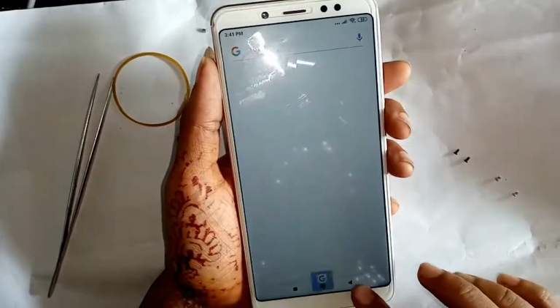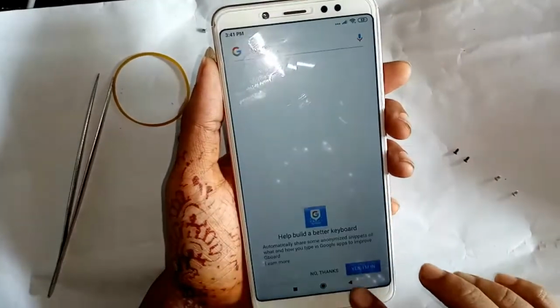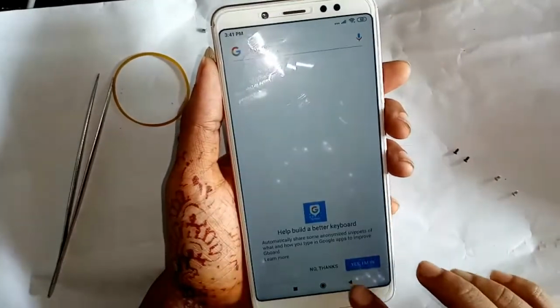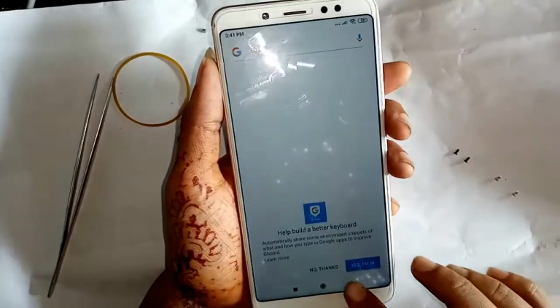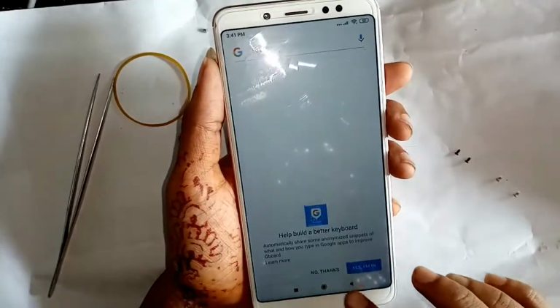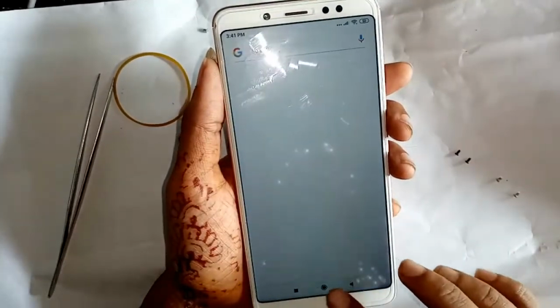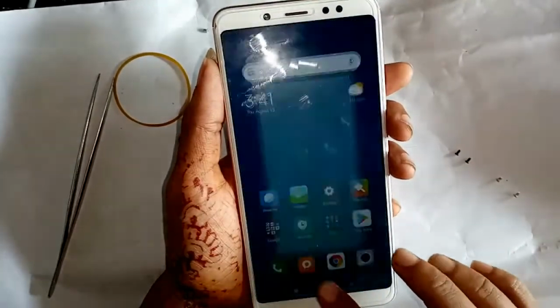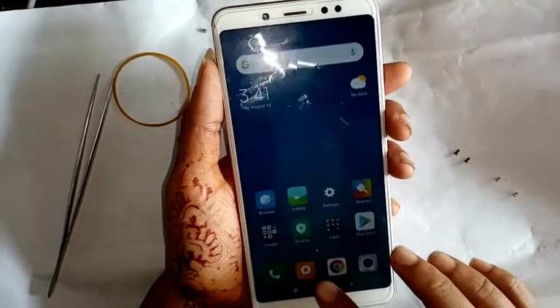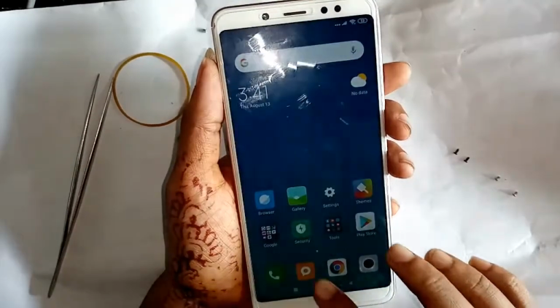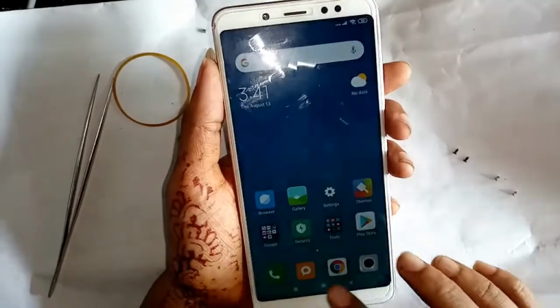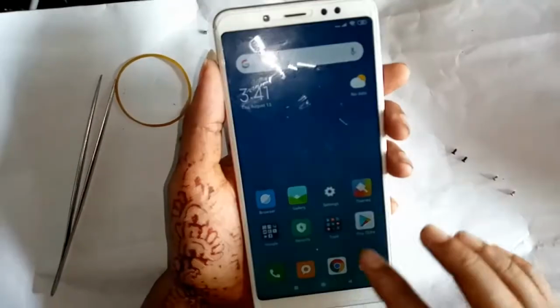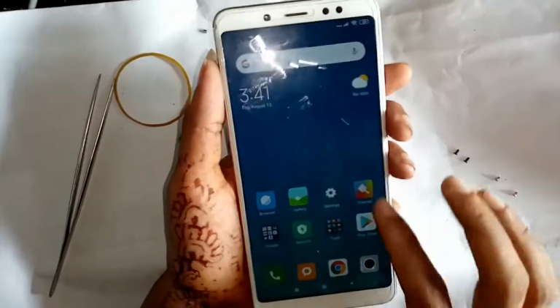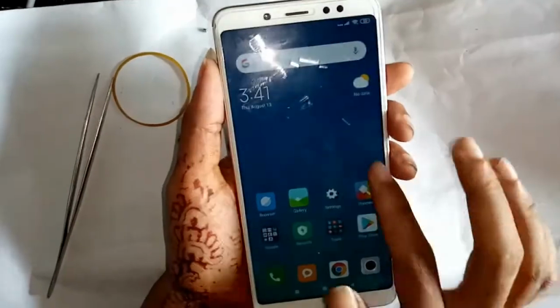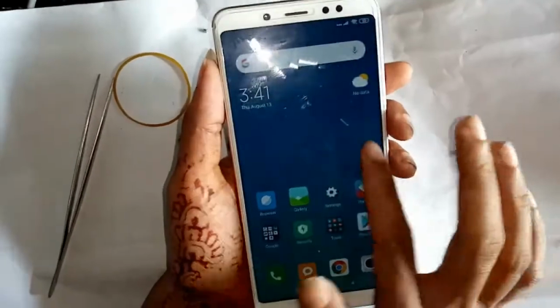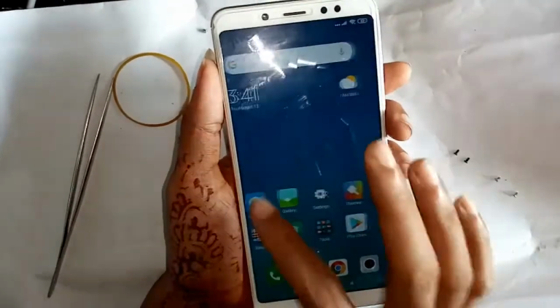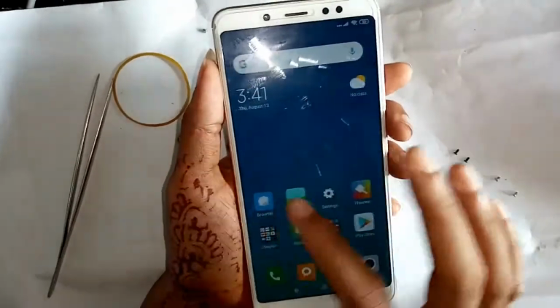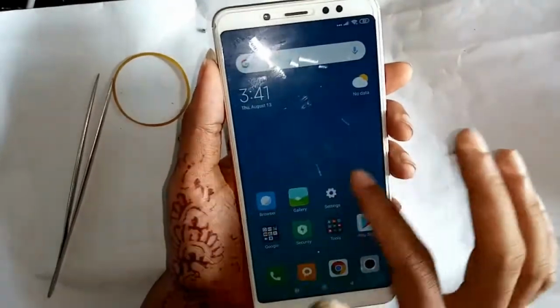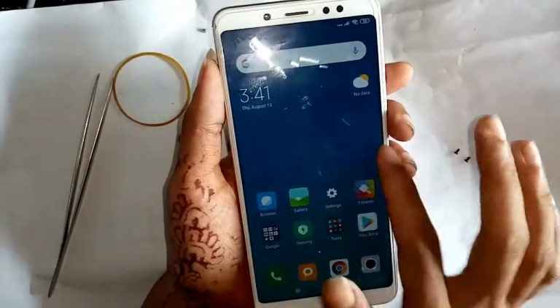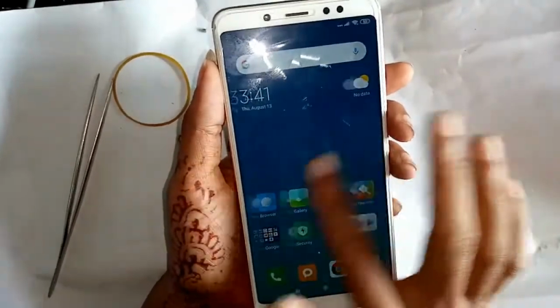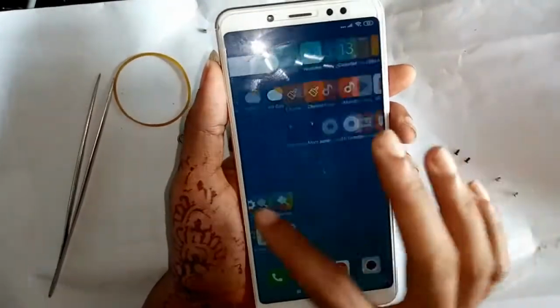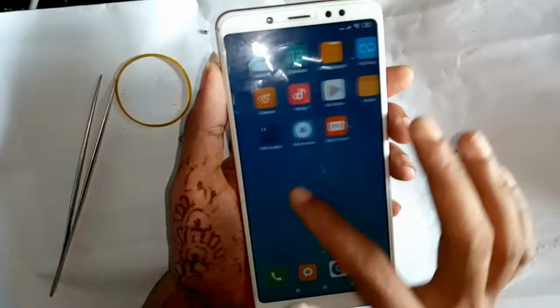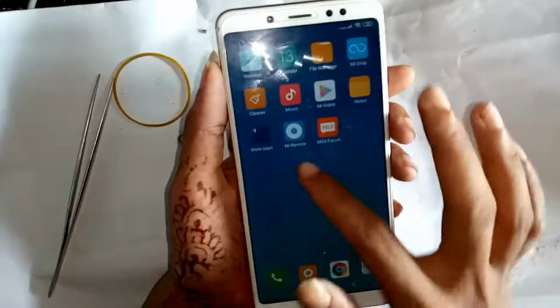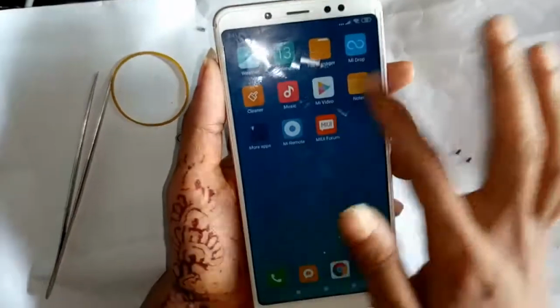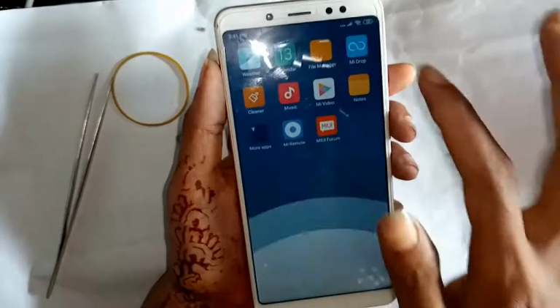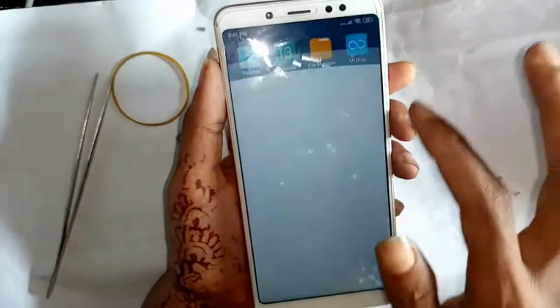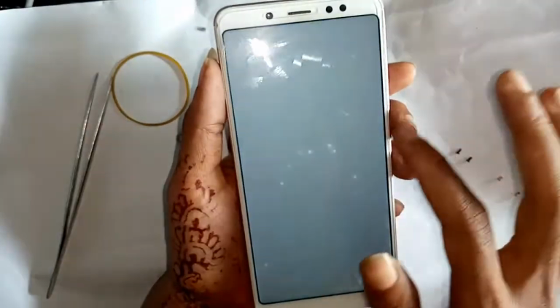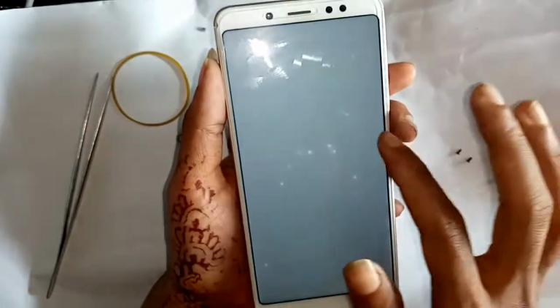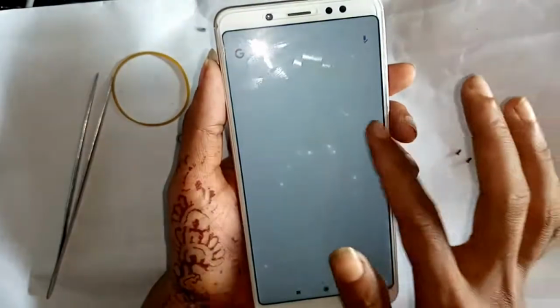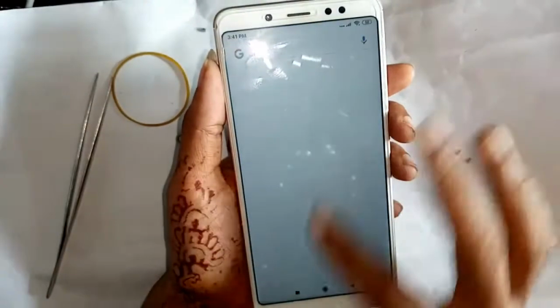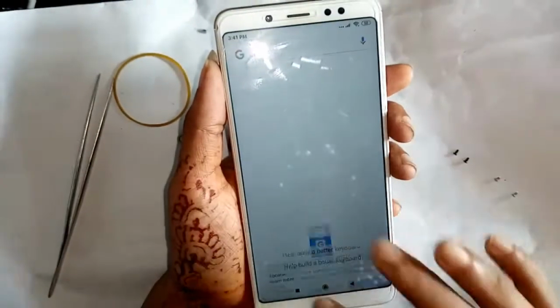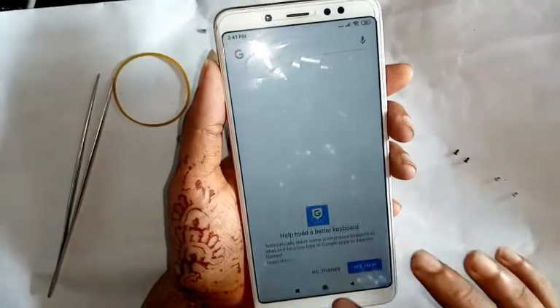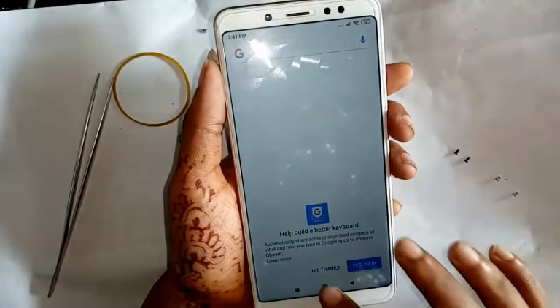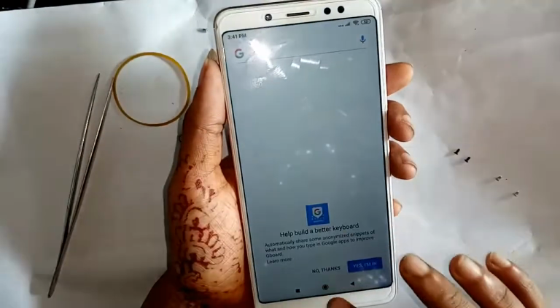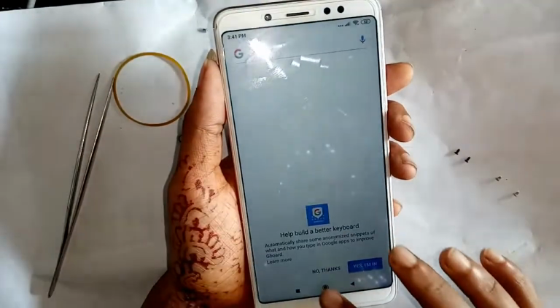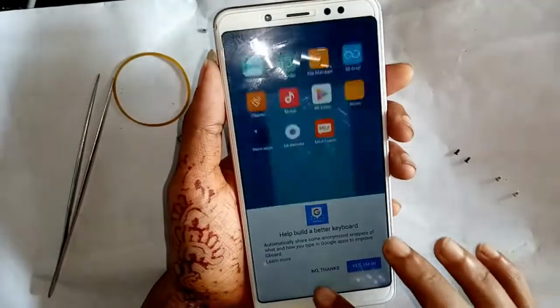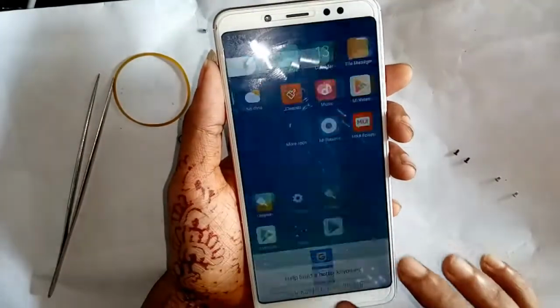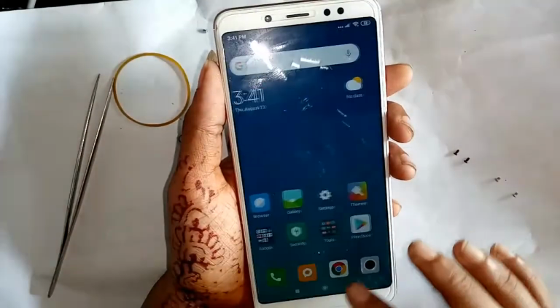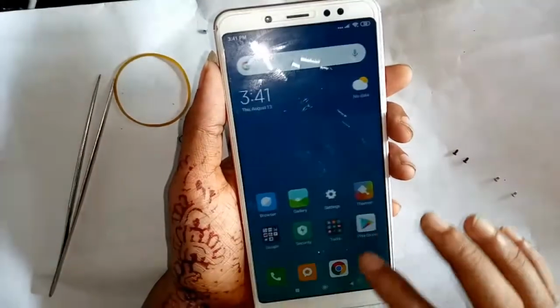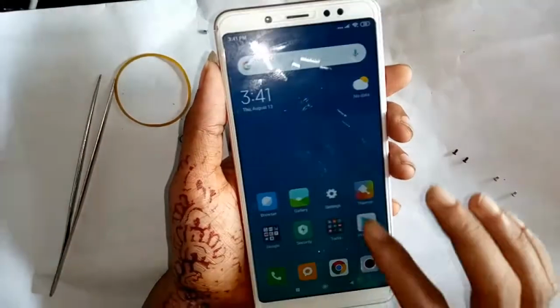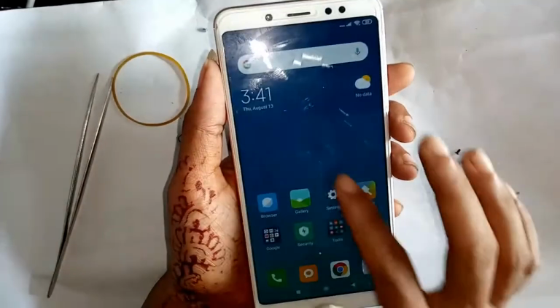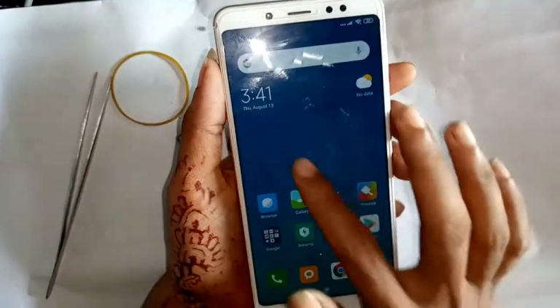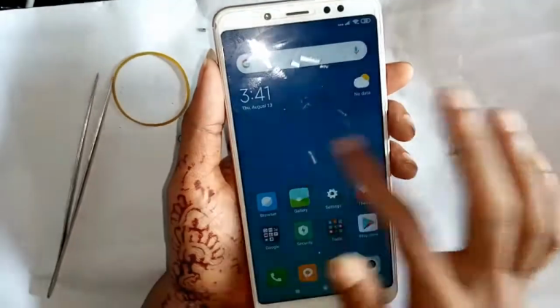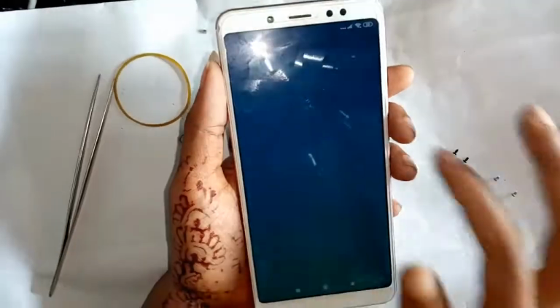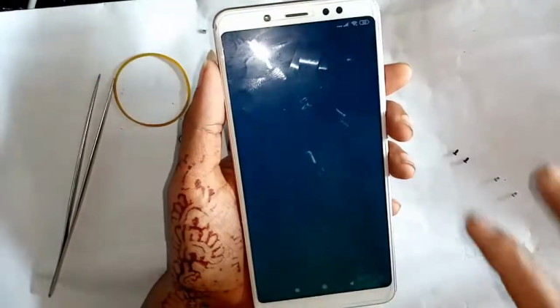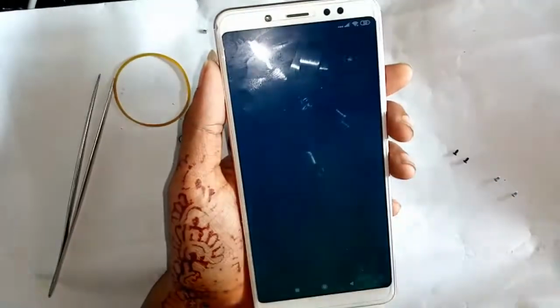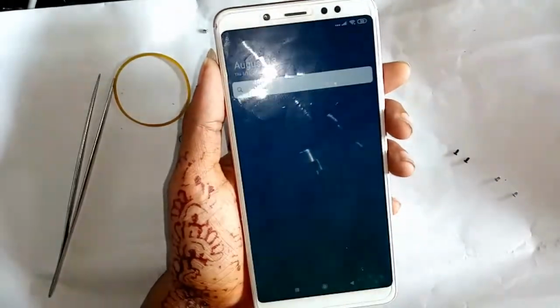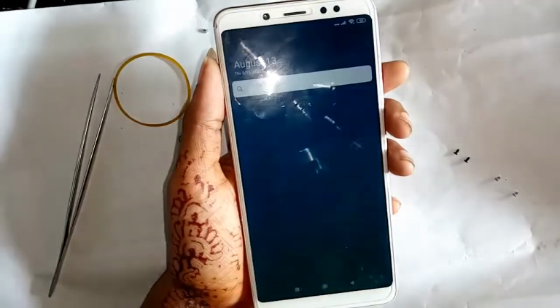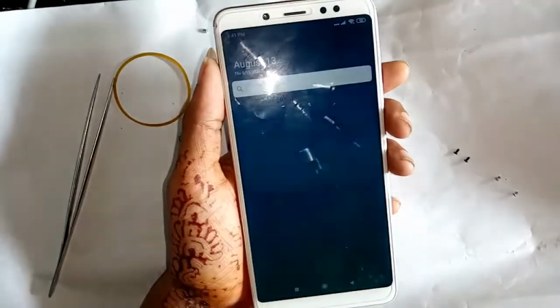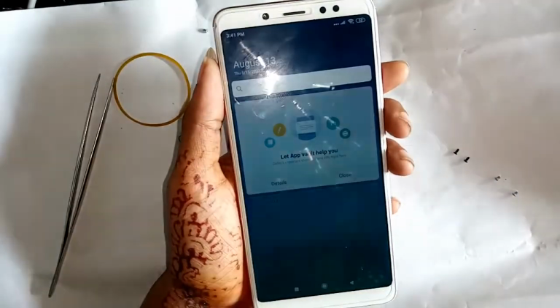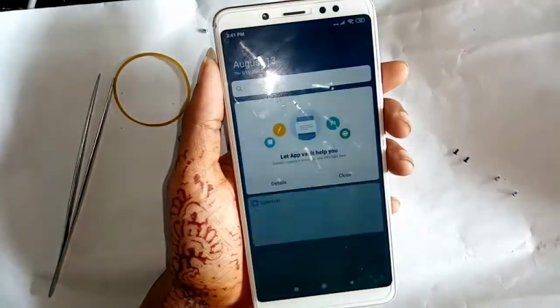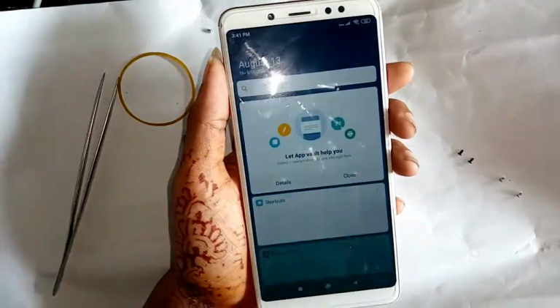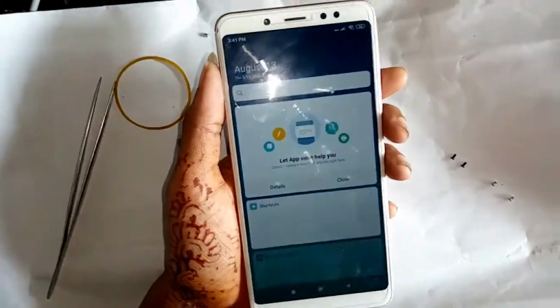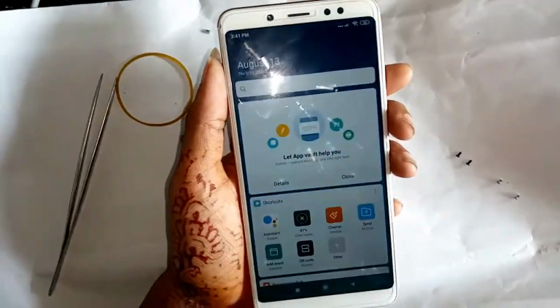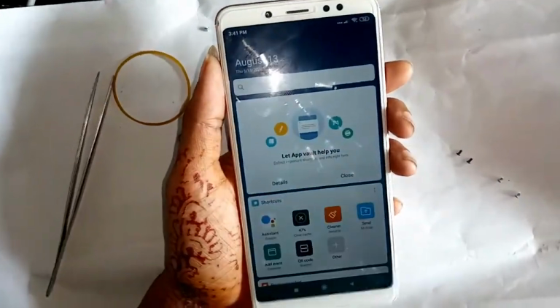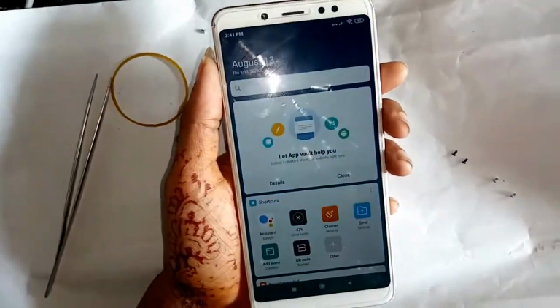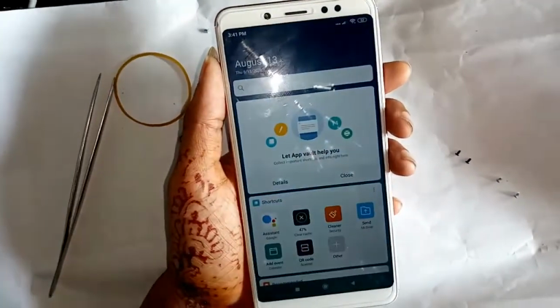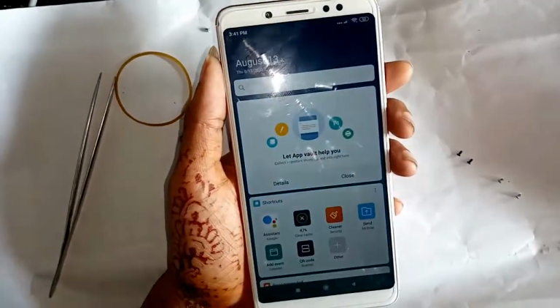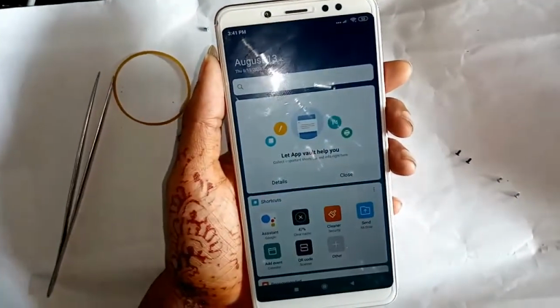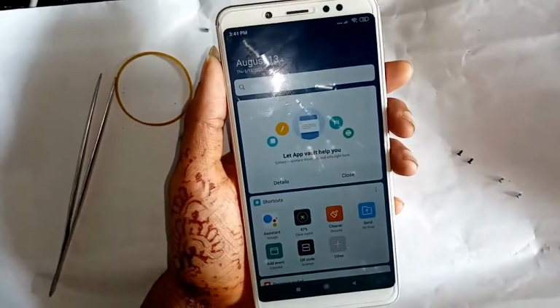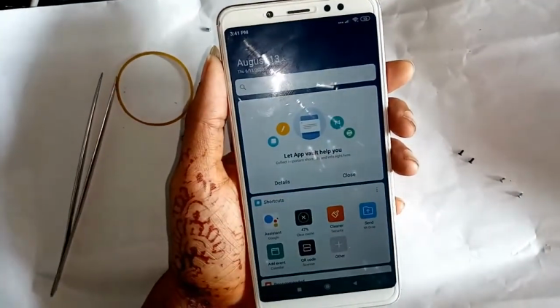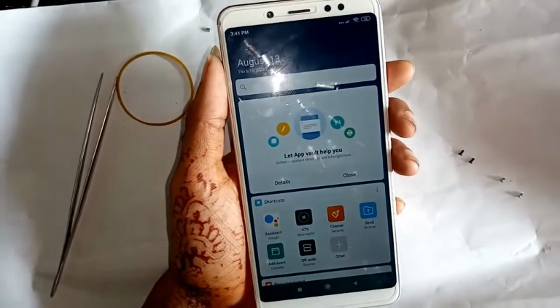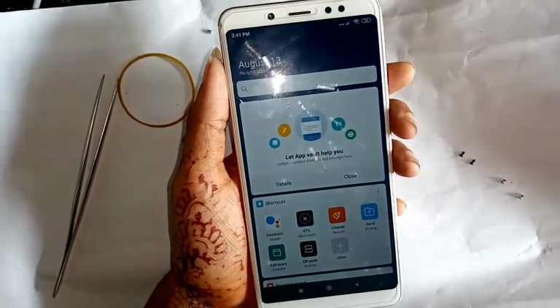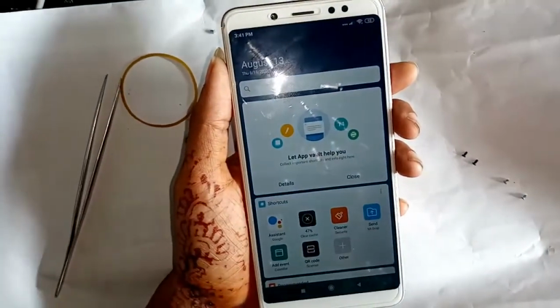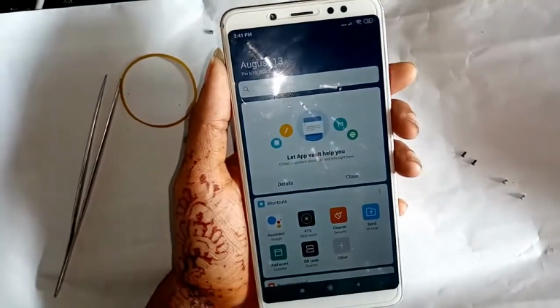This phone is now fully unlocked and the password lock is removed. Thank you for watching — bye bye, see you next time in the next video.